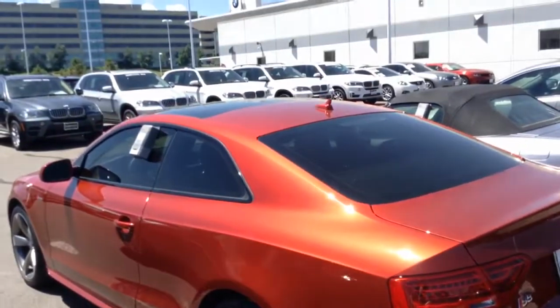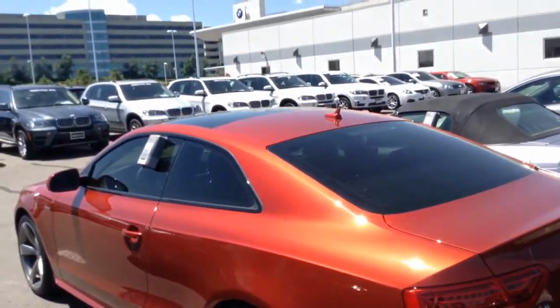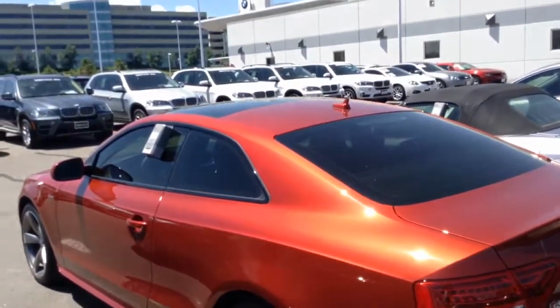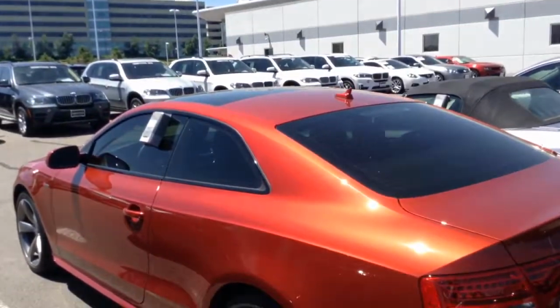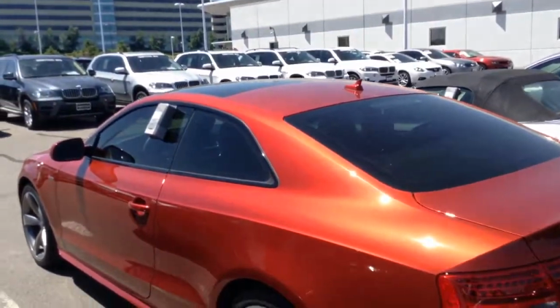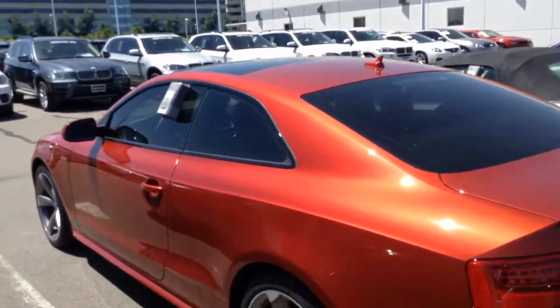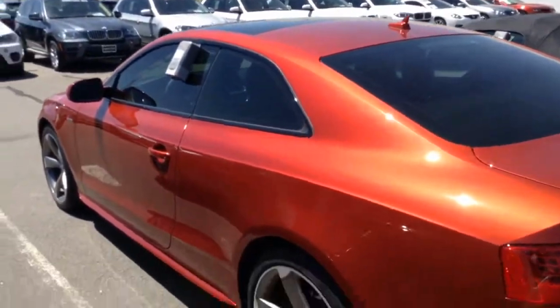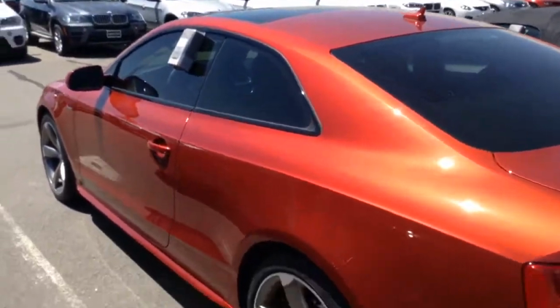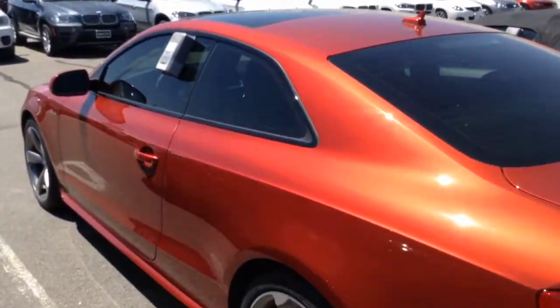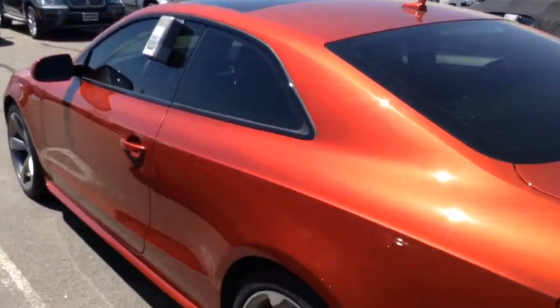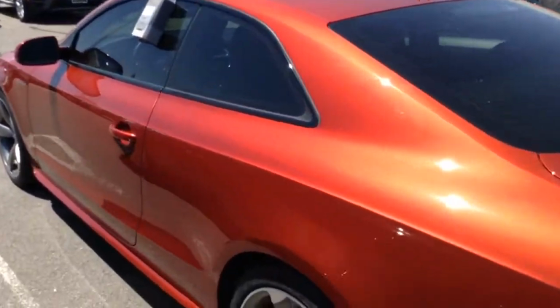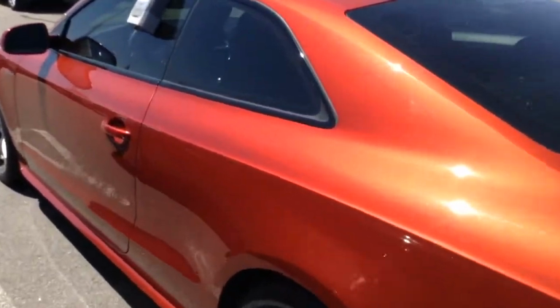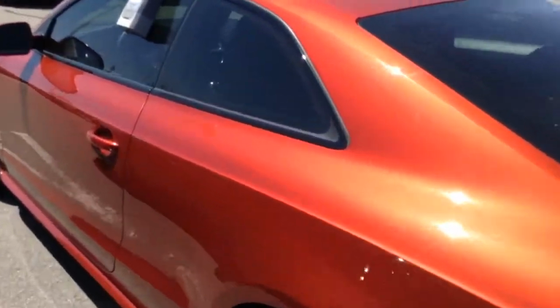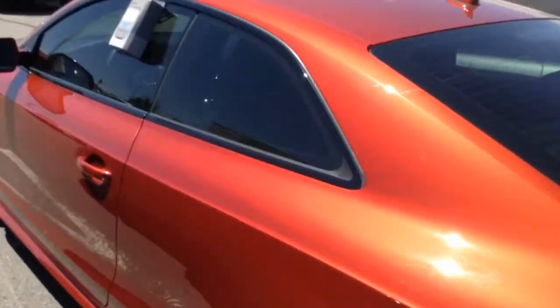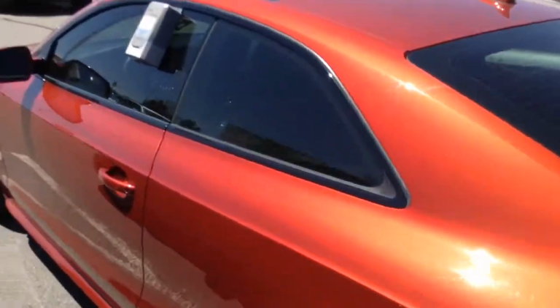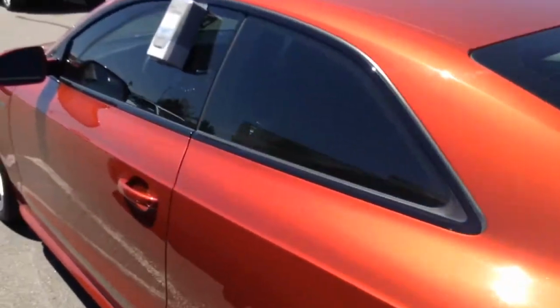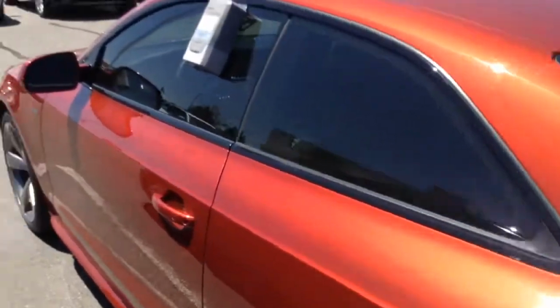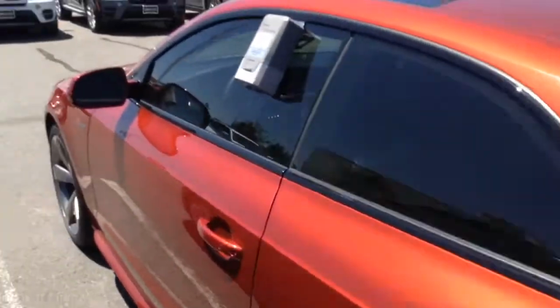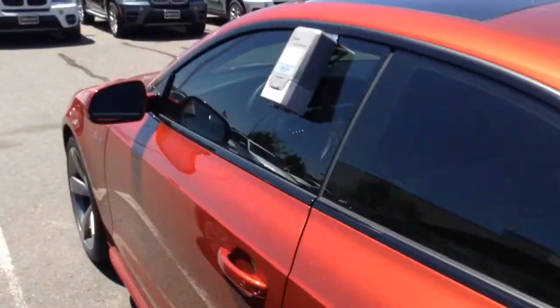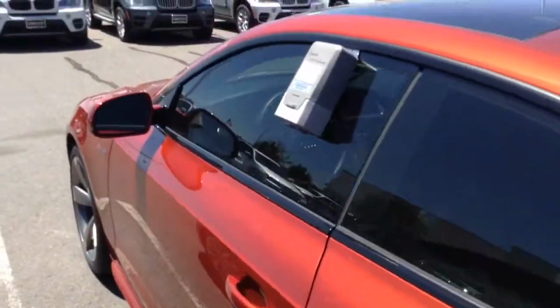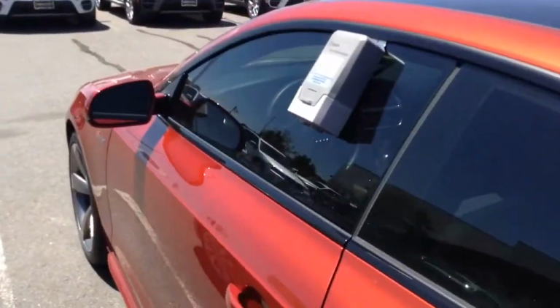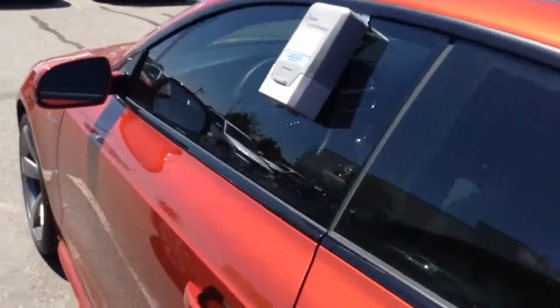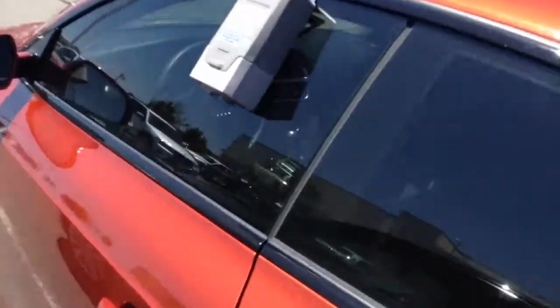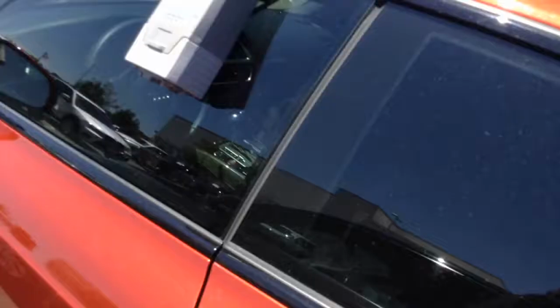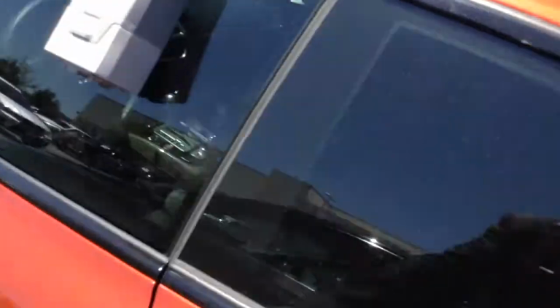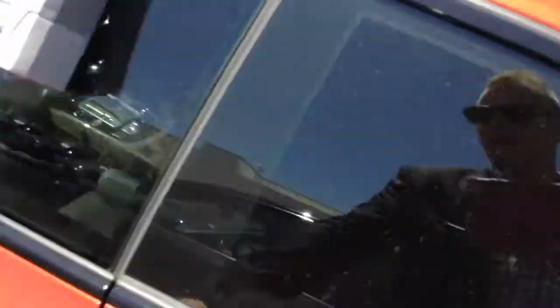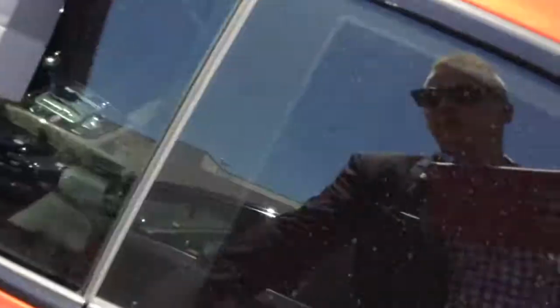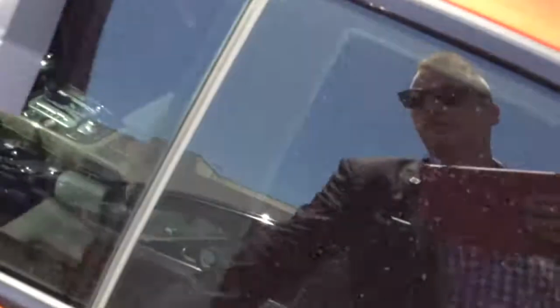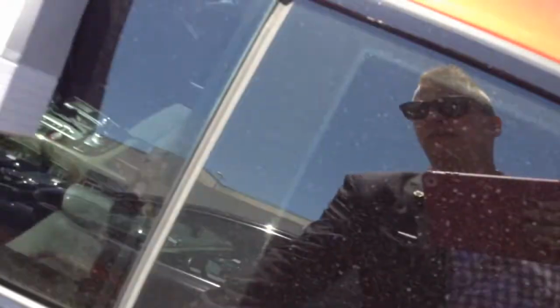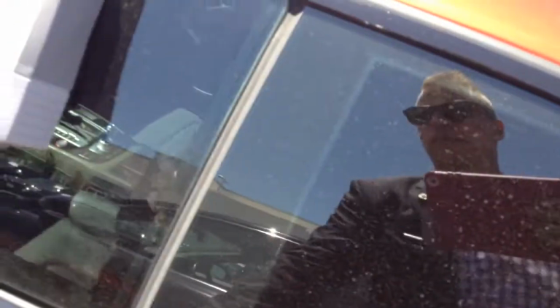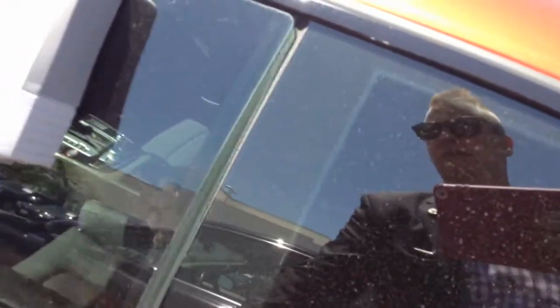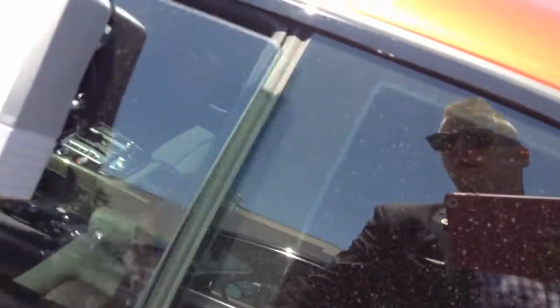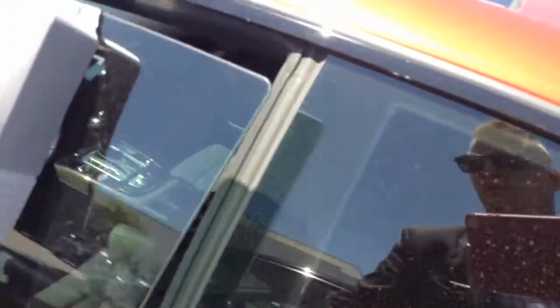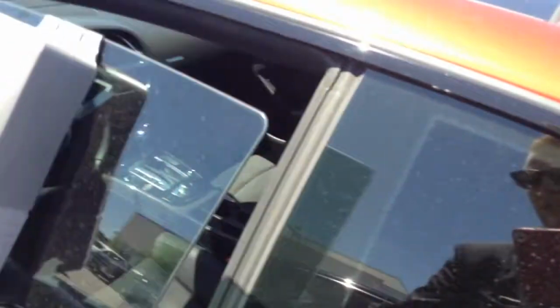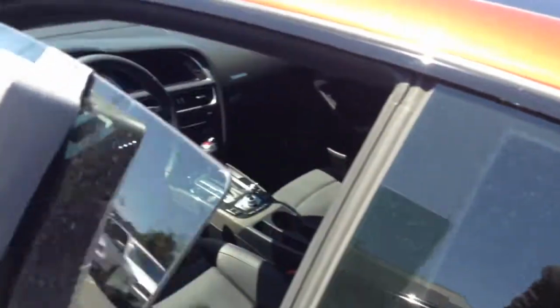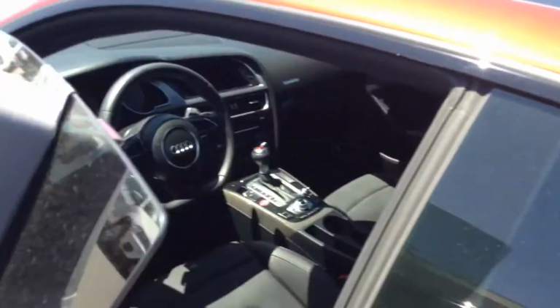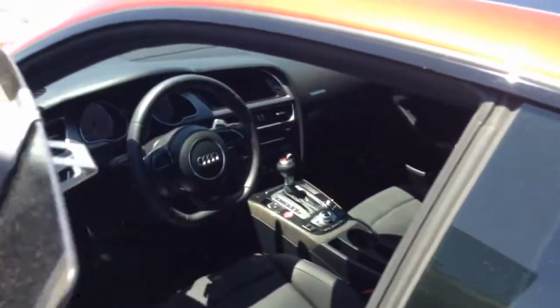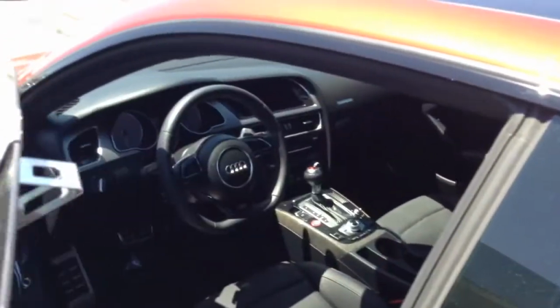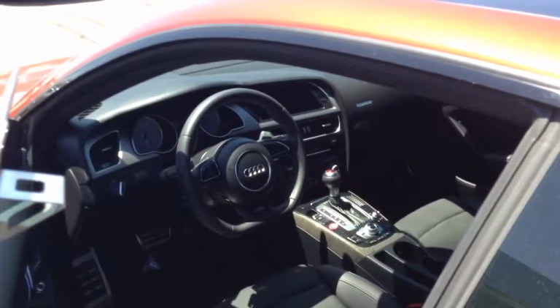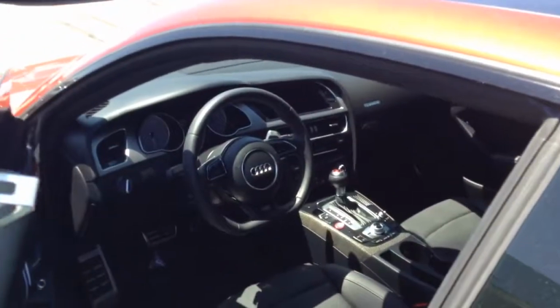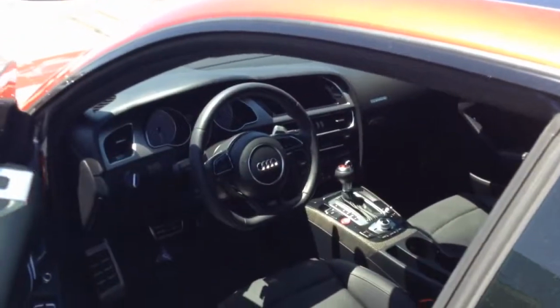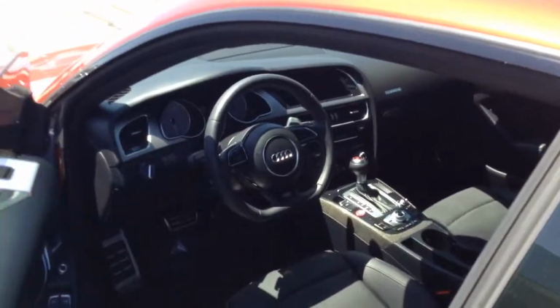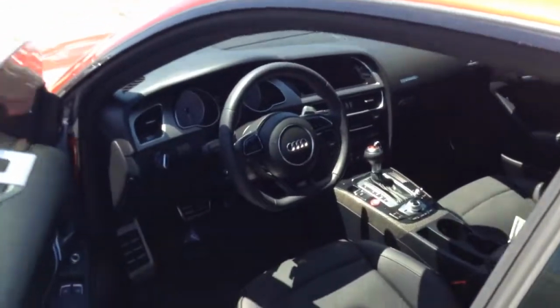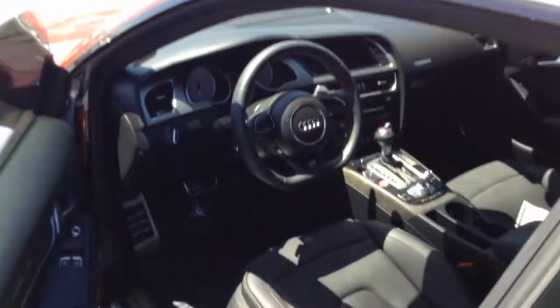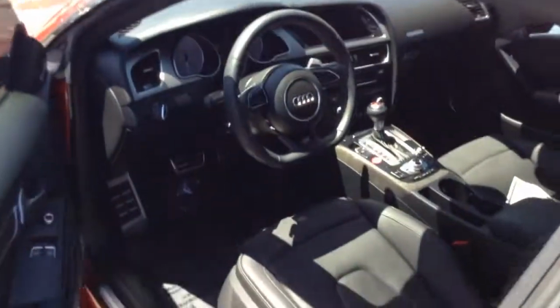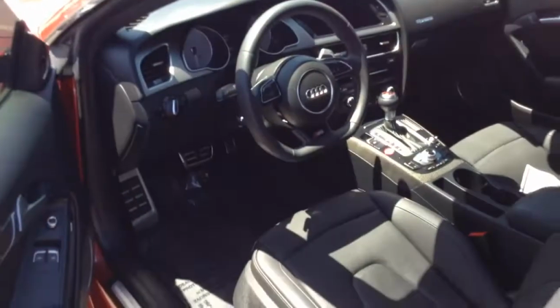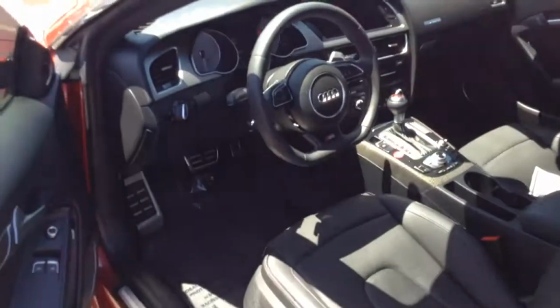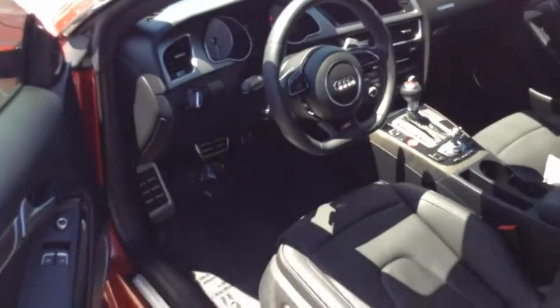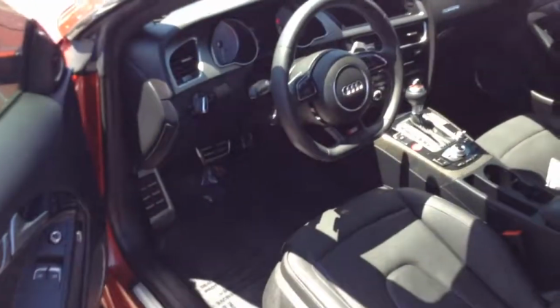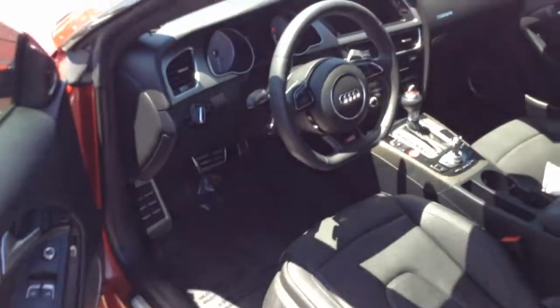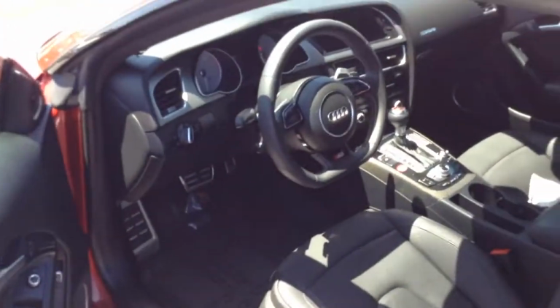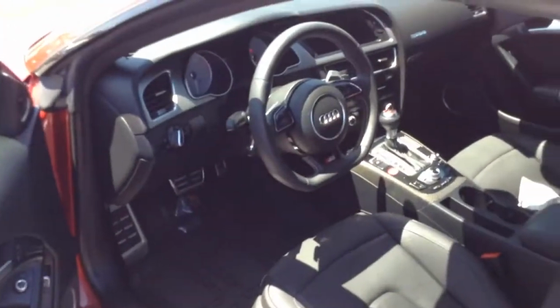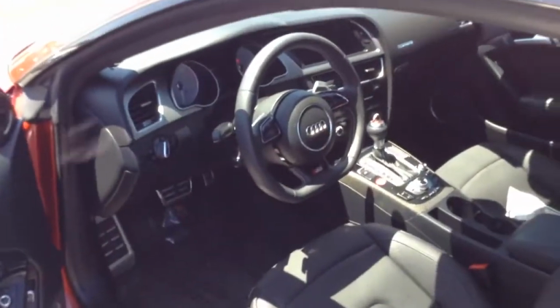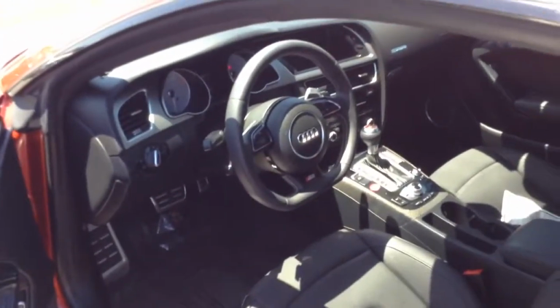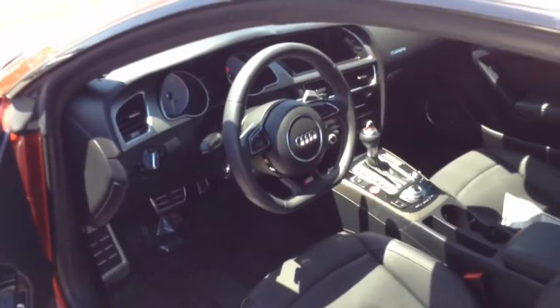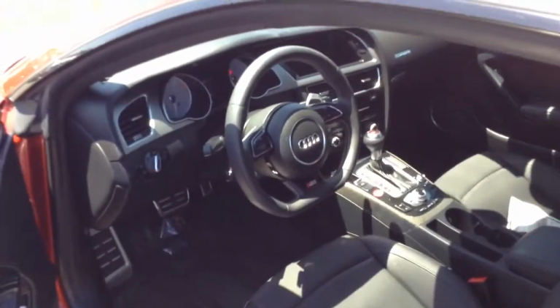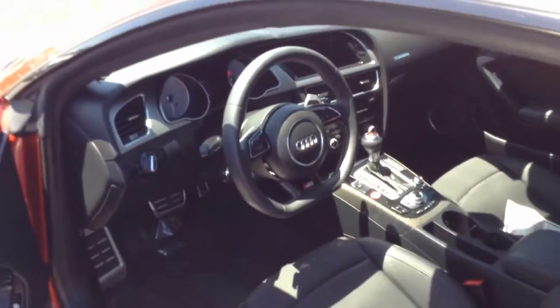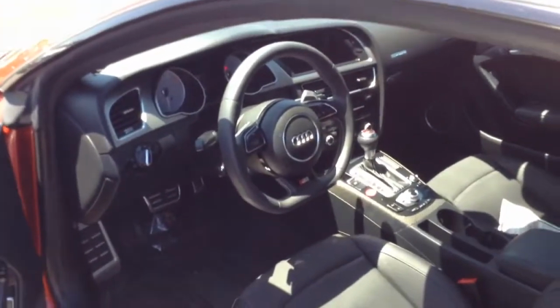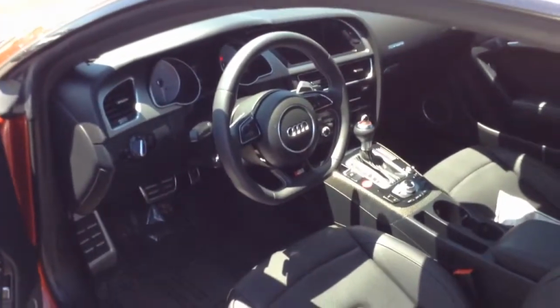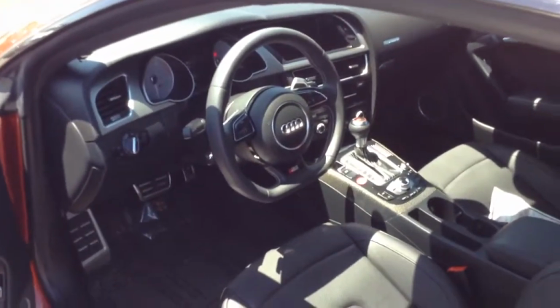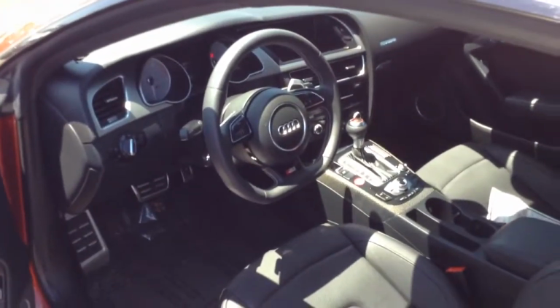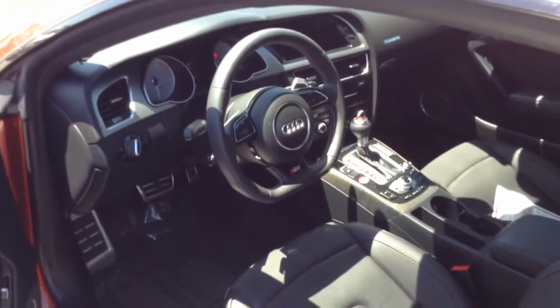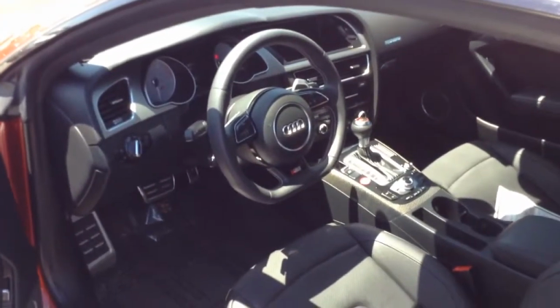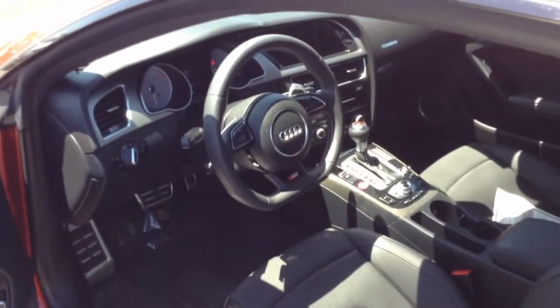It has the moonroof. Very nice cockpit here.